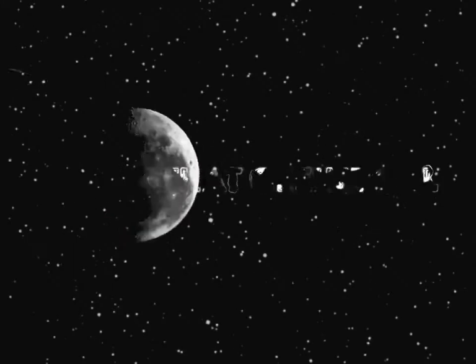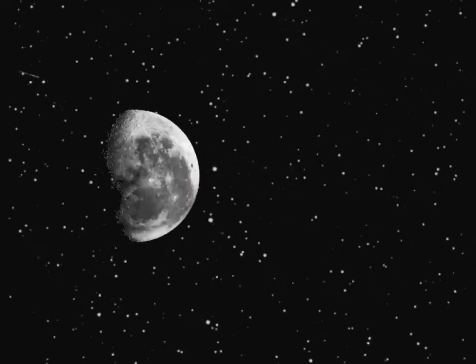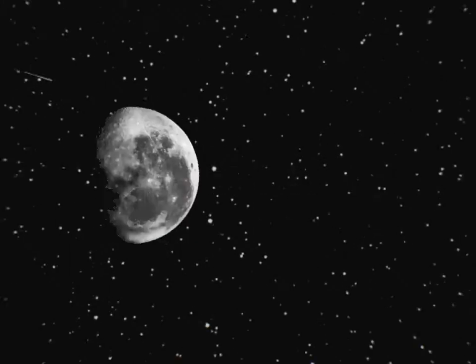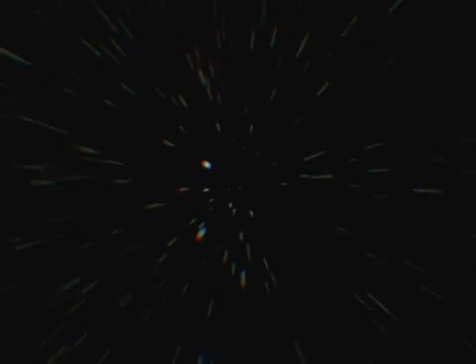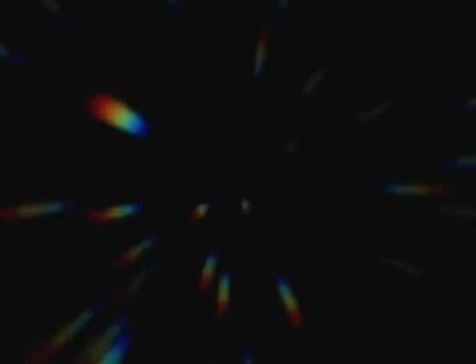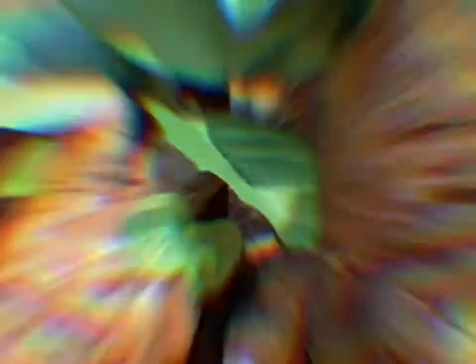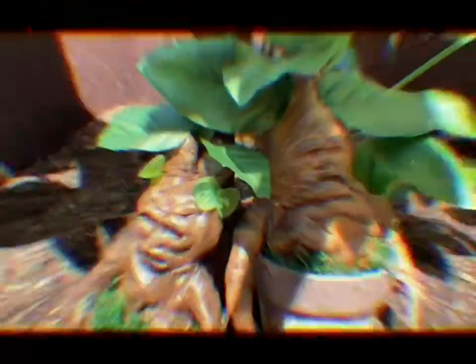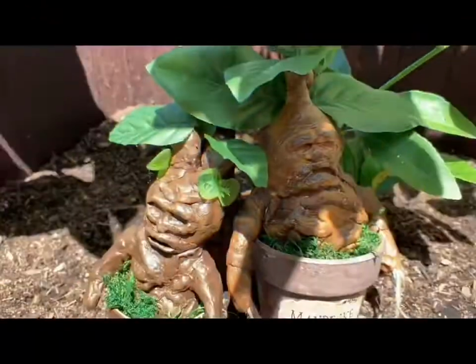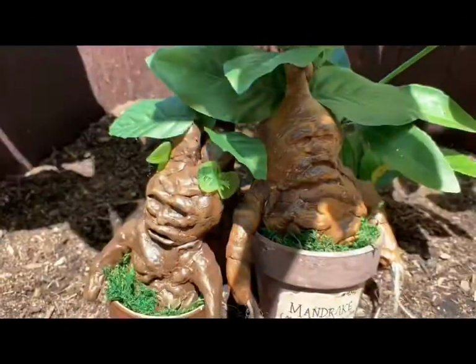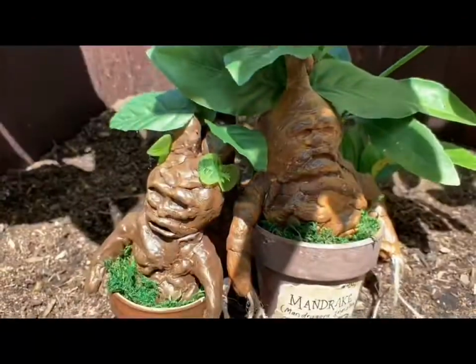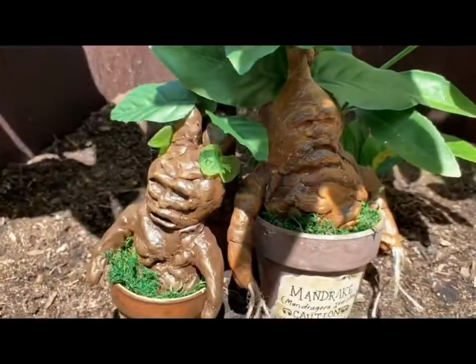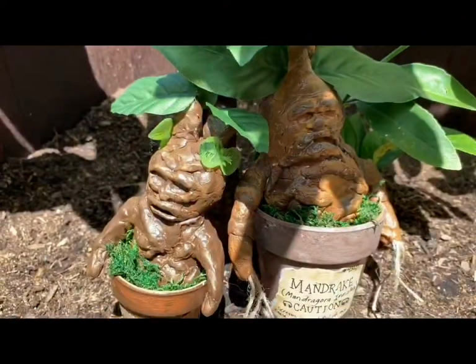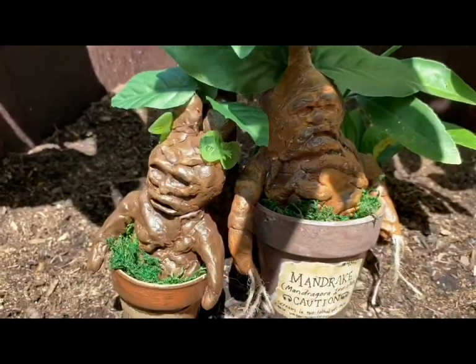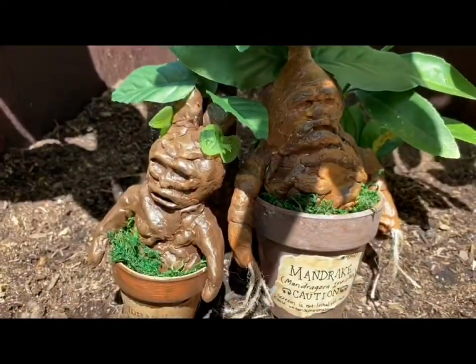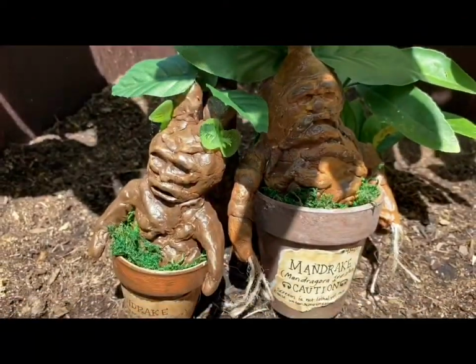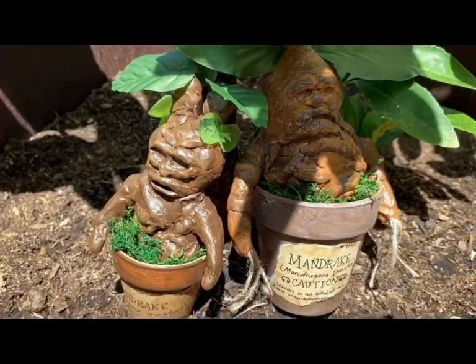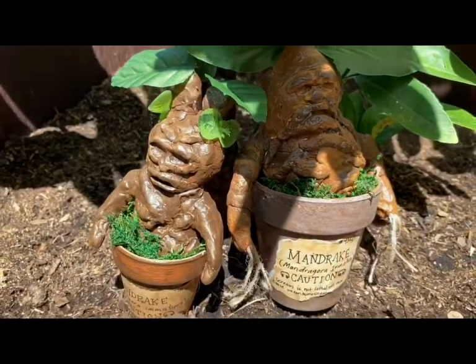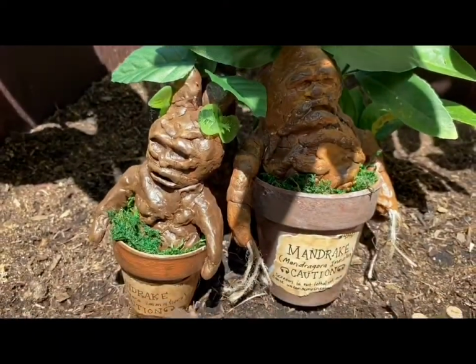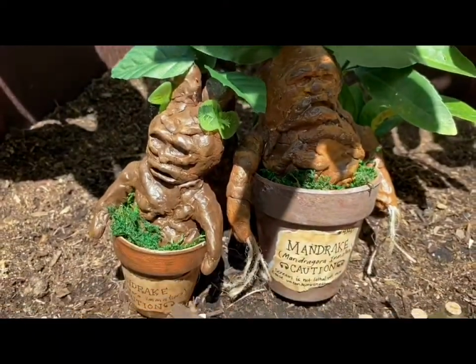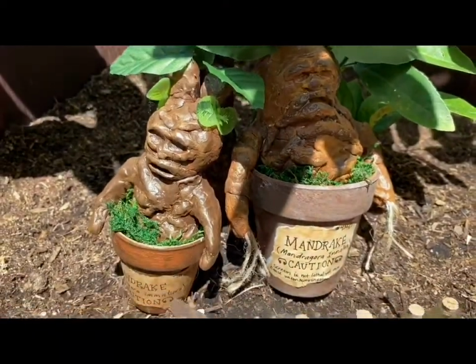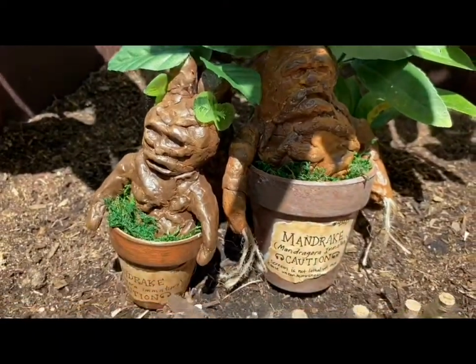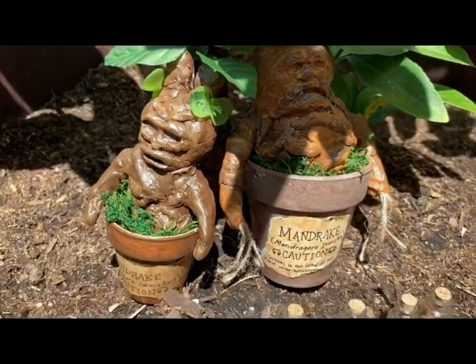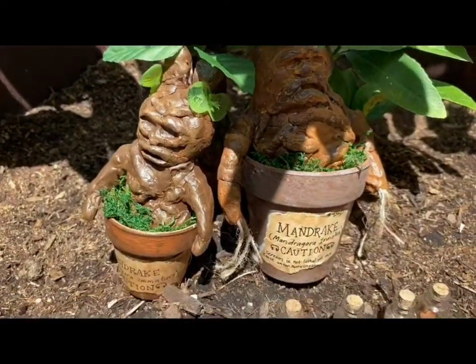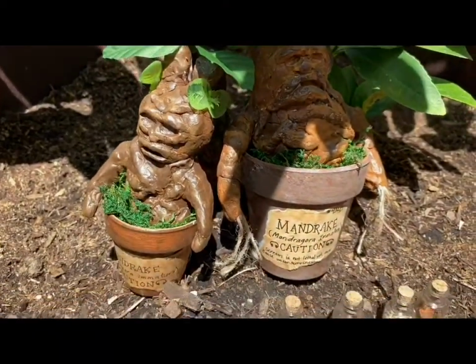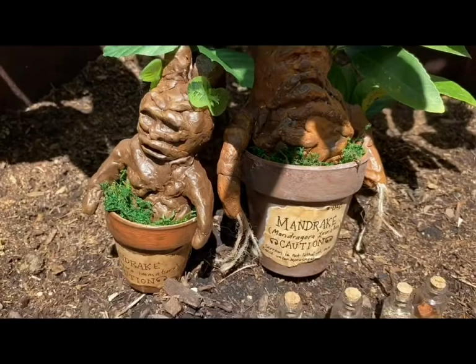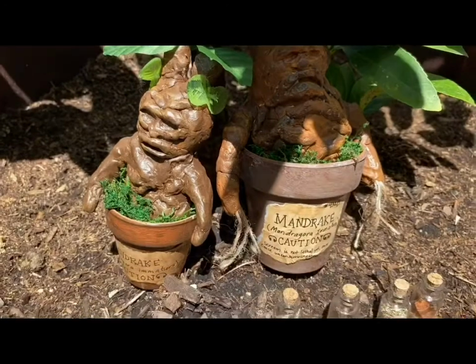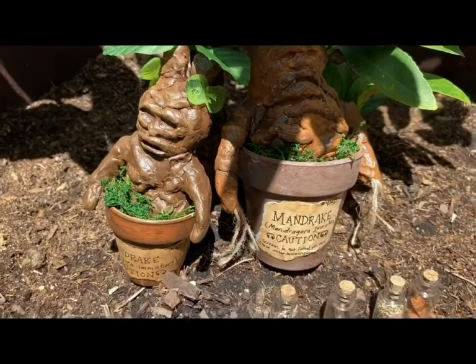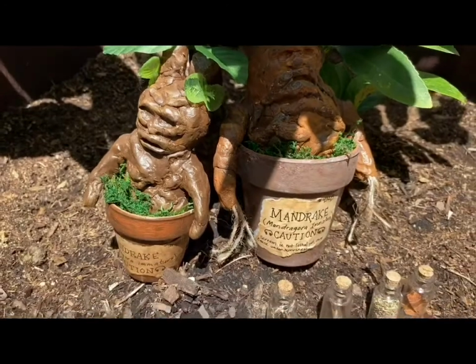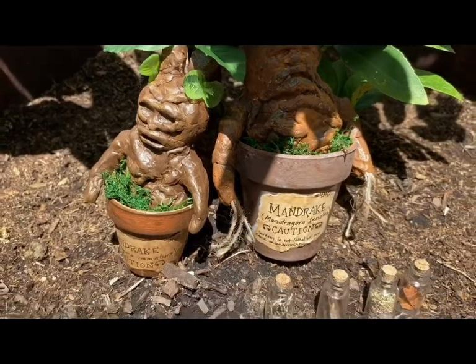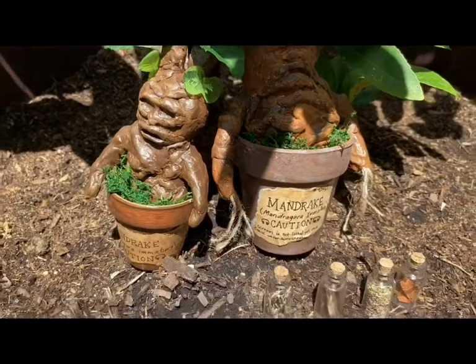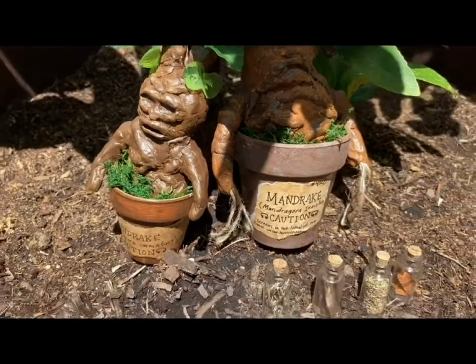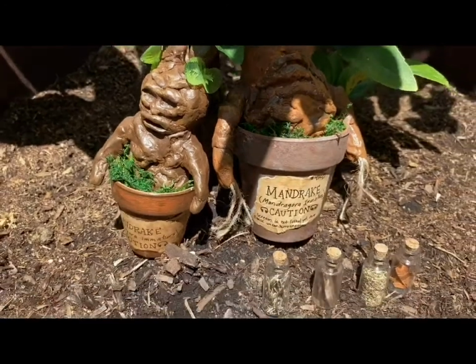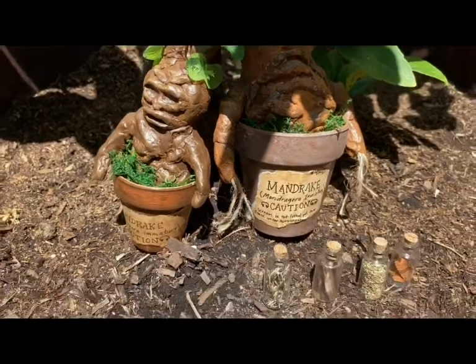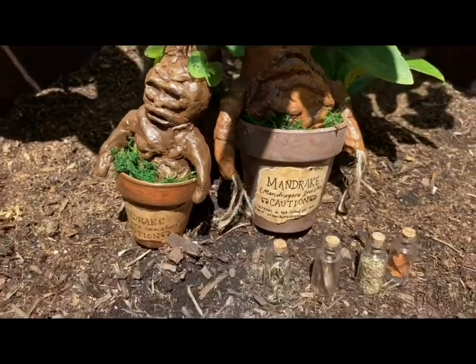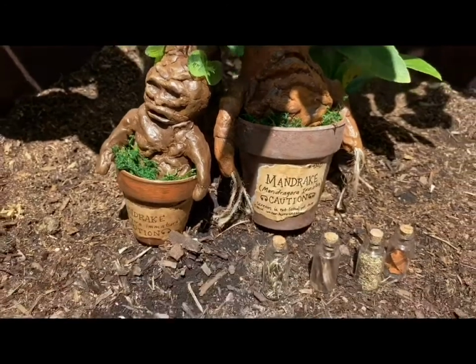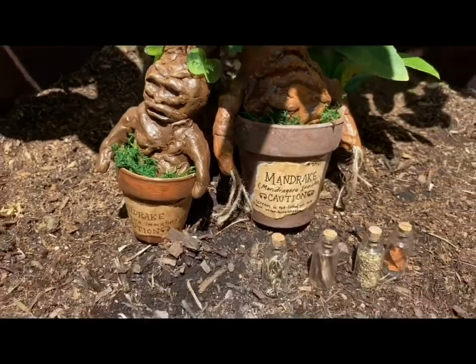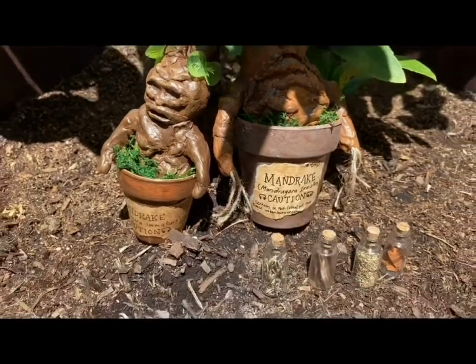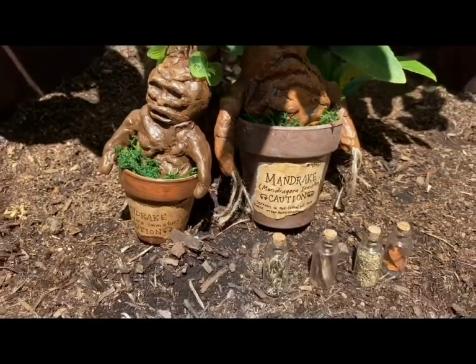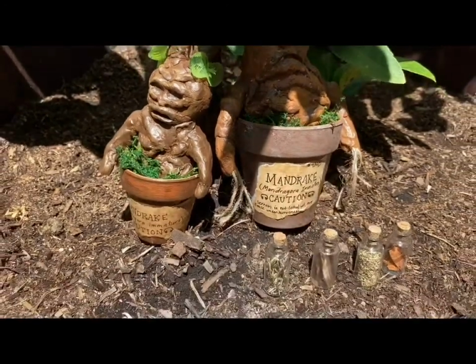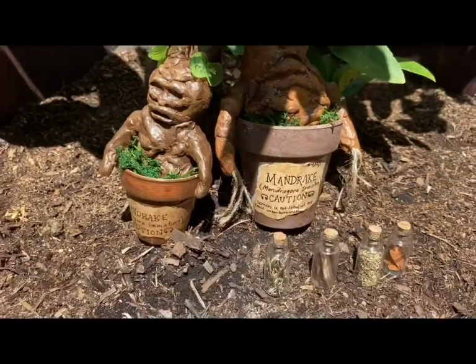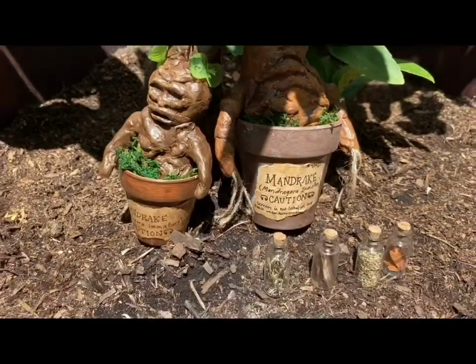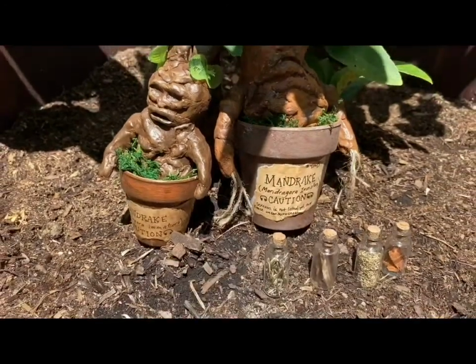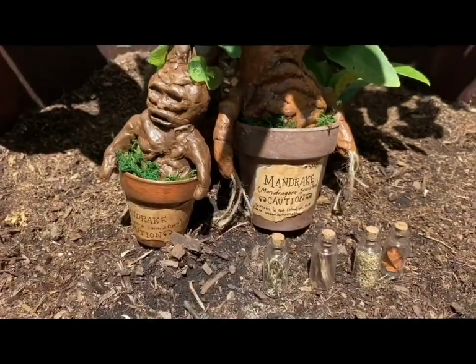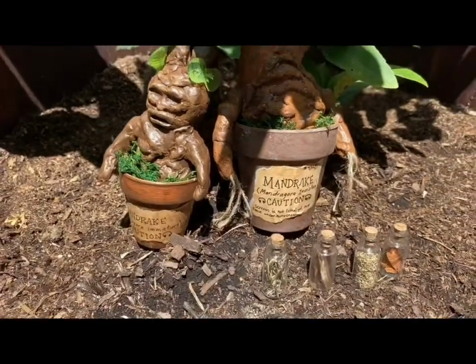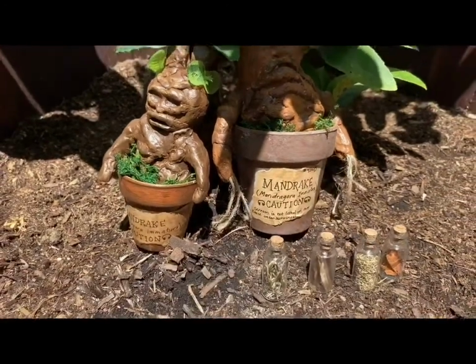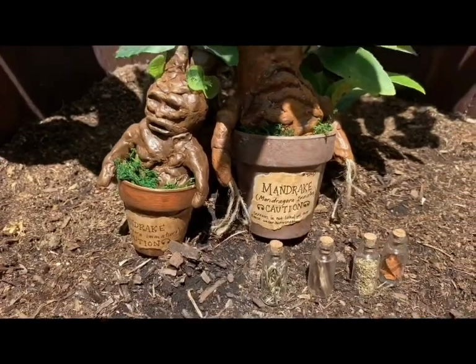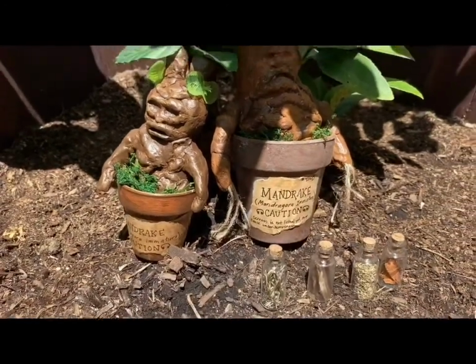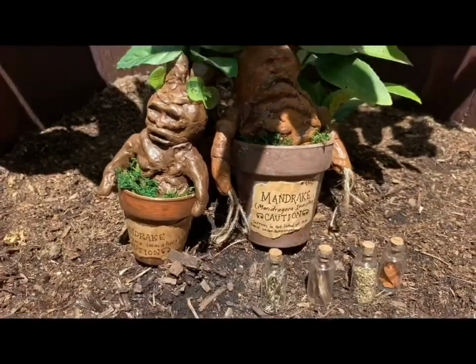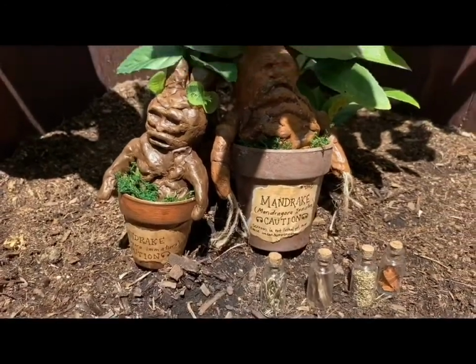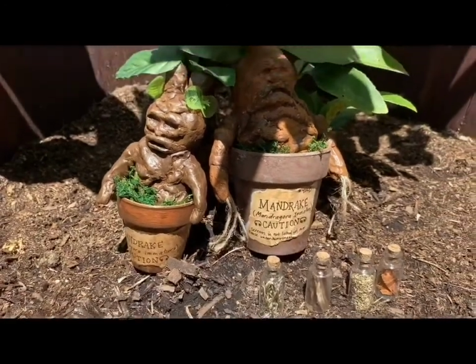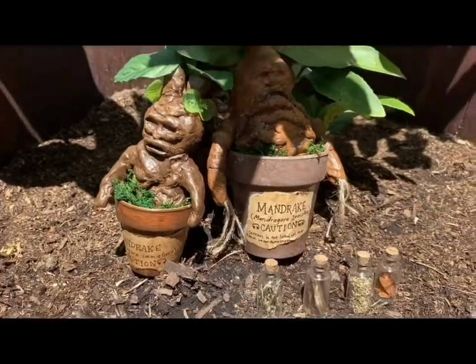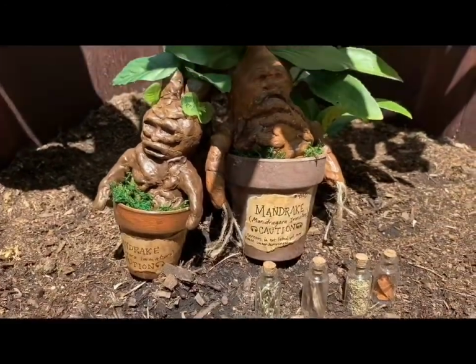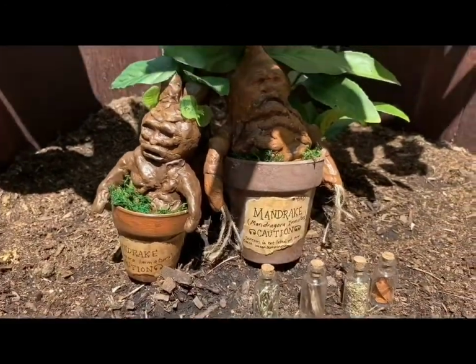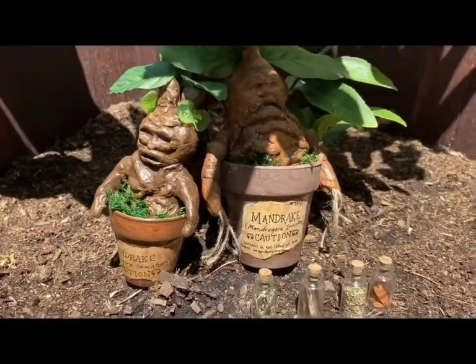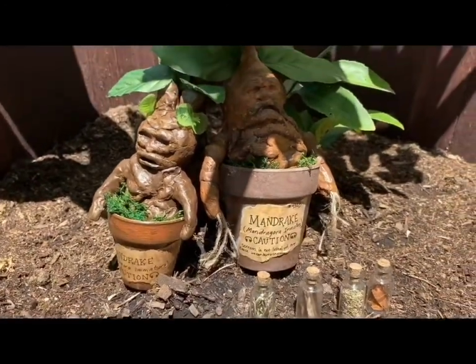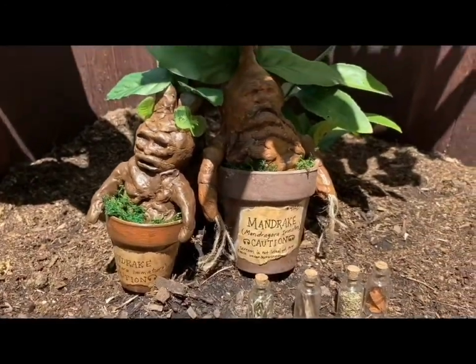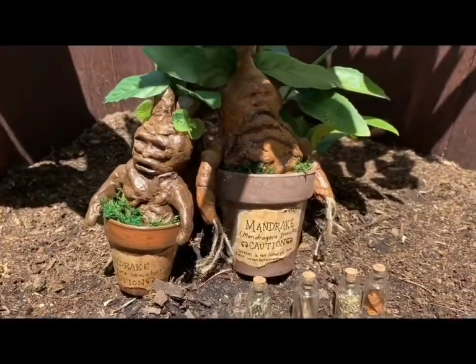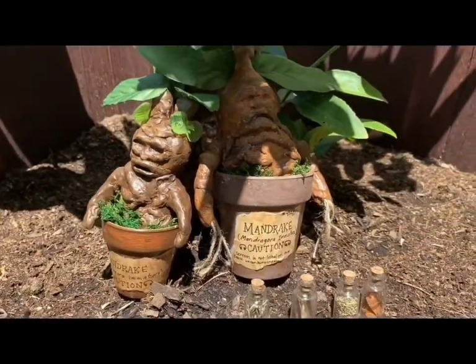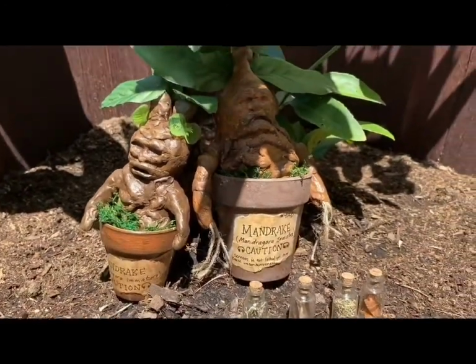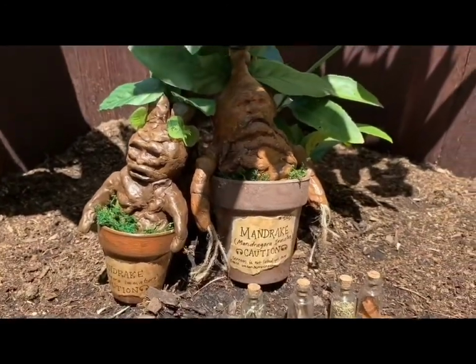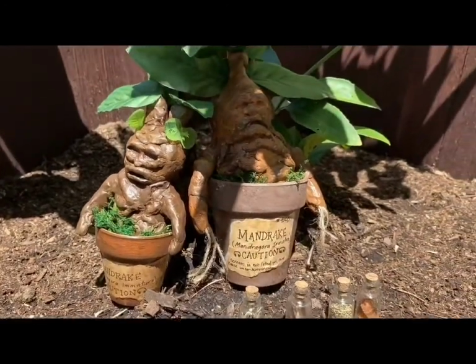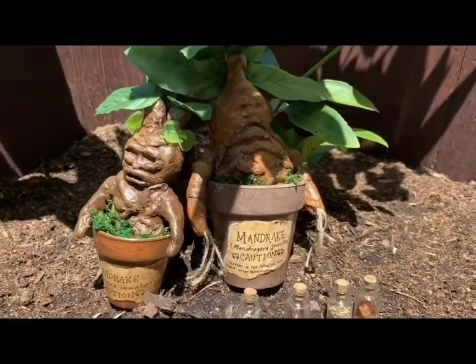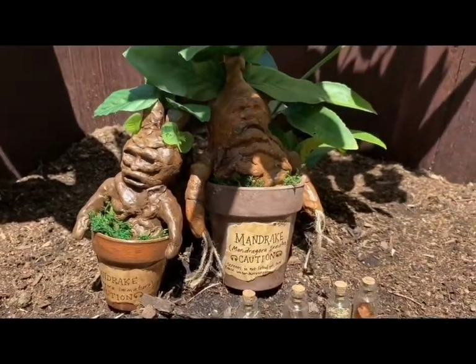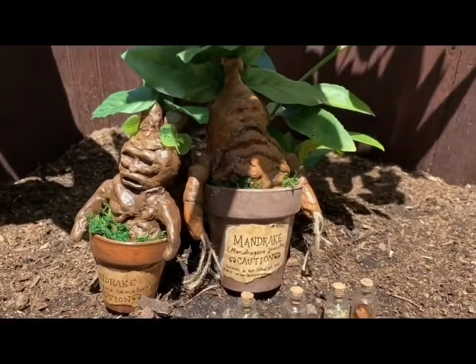Hello and welcome to That Geeky Gal. My name is Gracie and today I'll be showing you how to make these mandrakes.